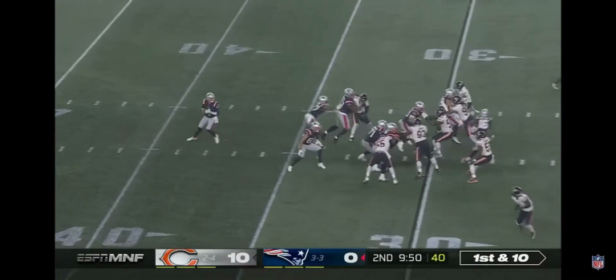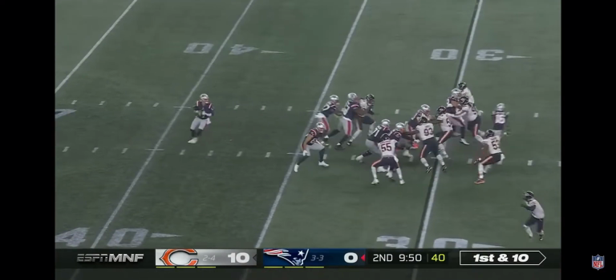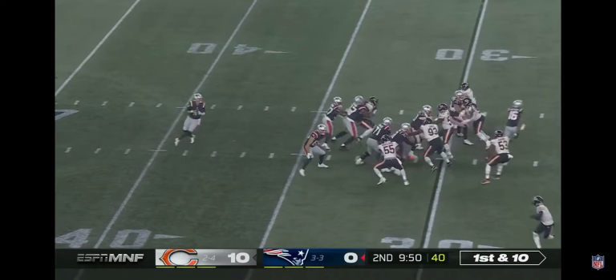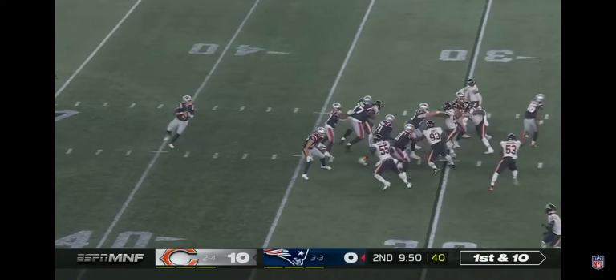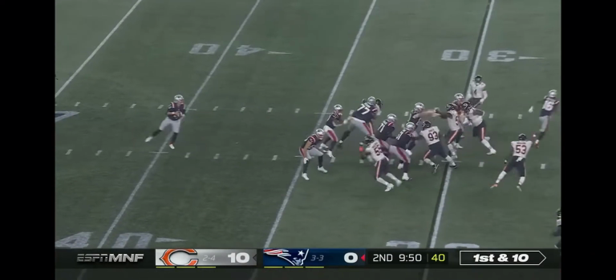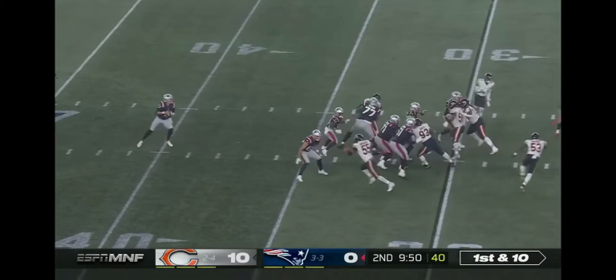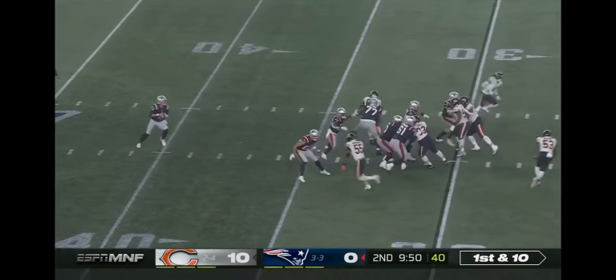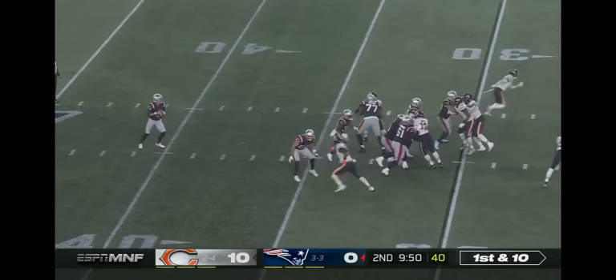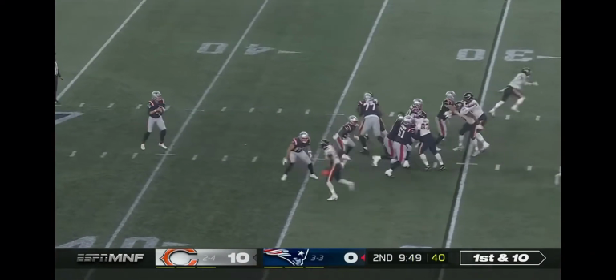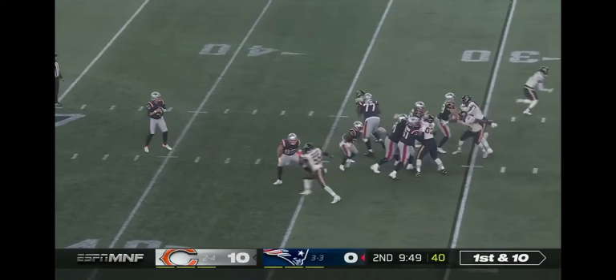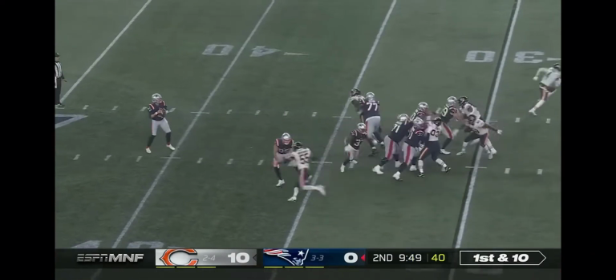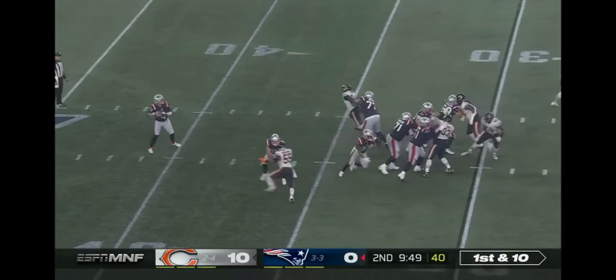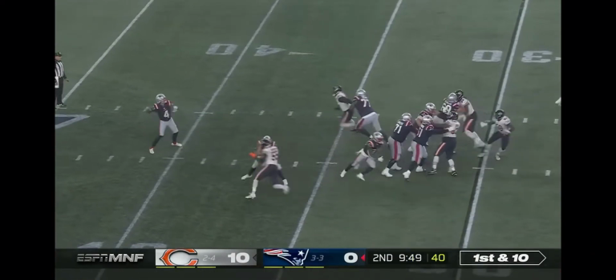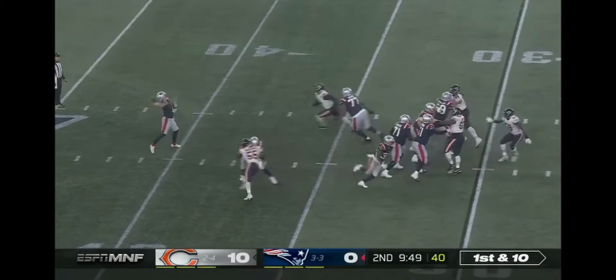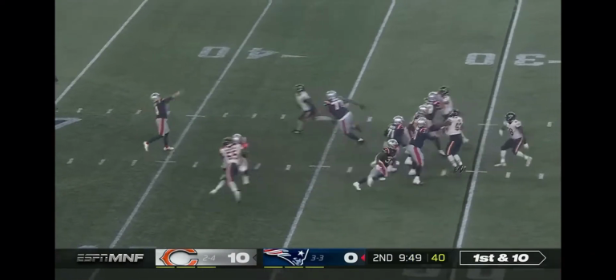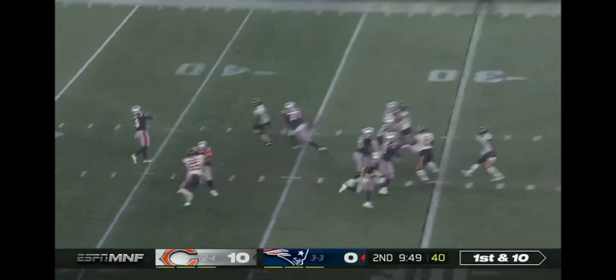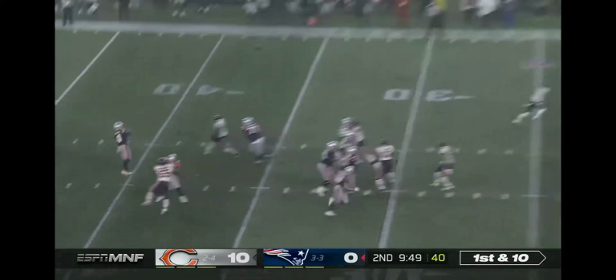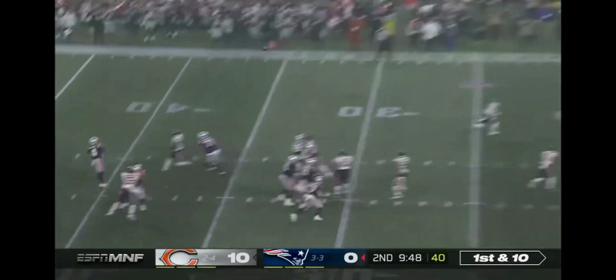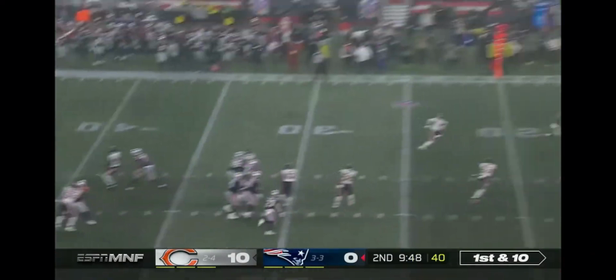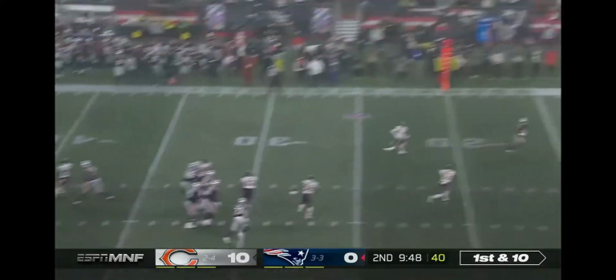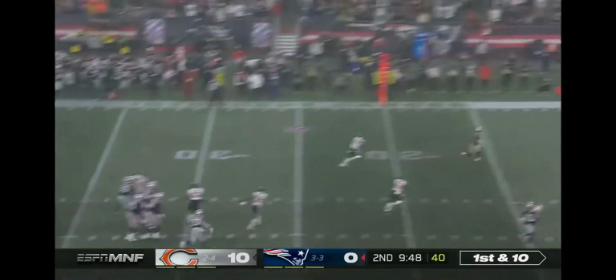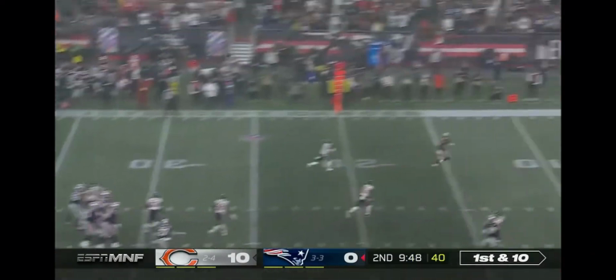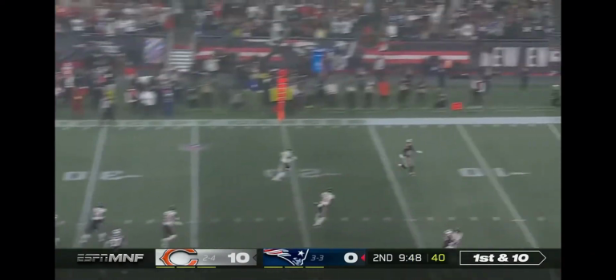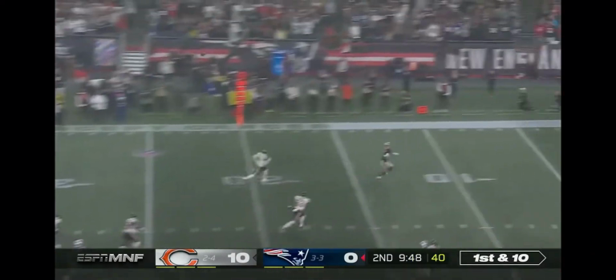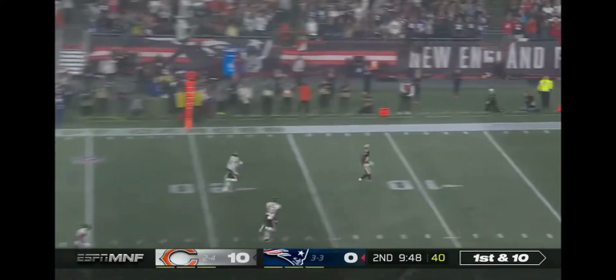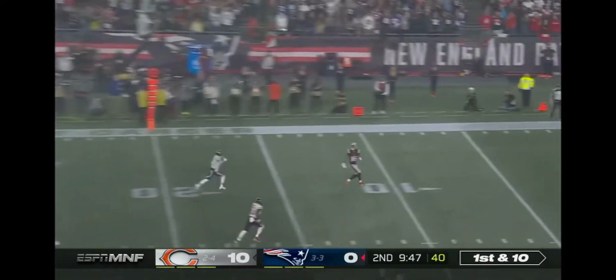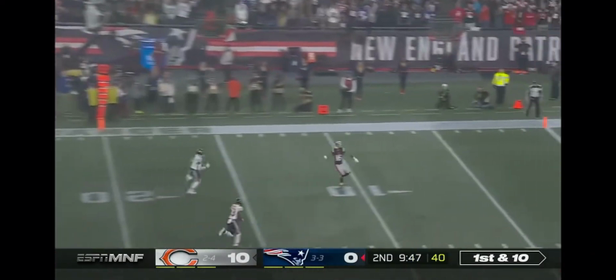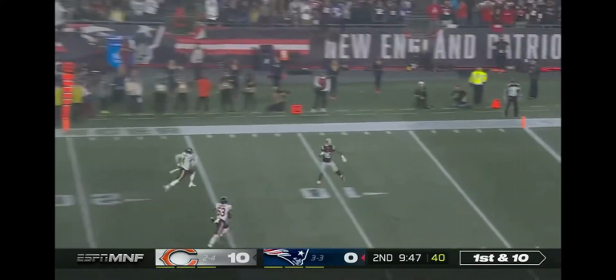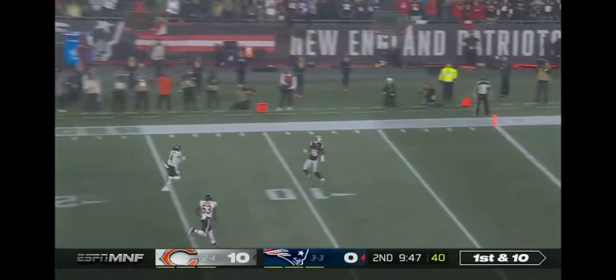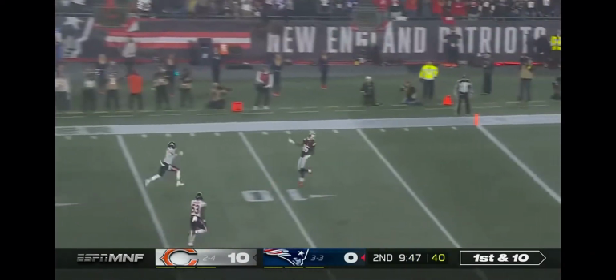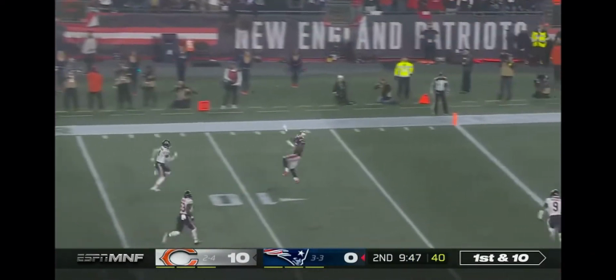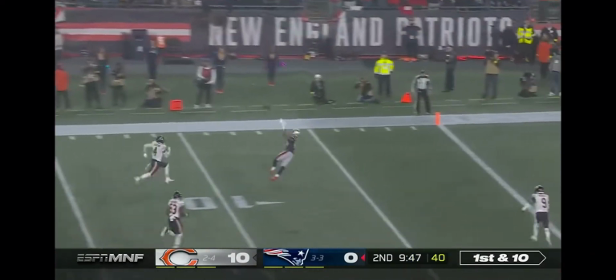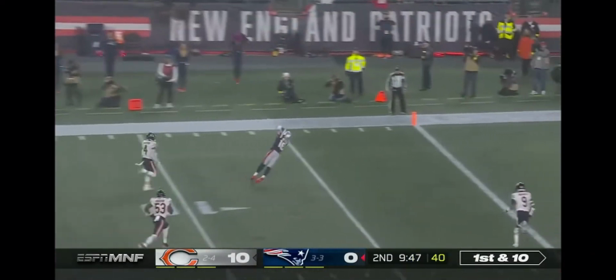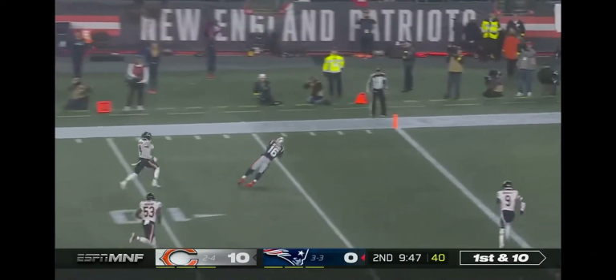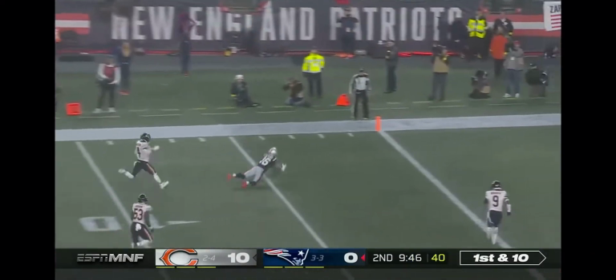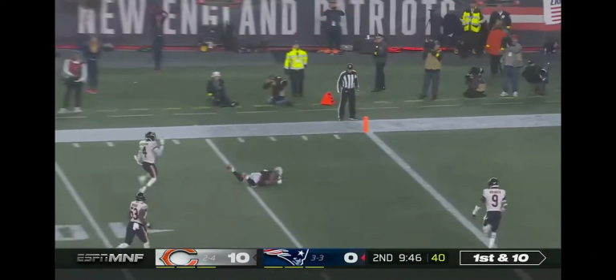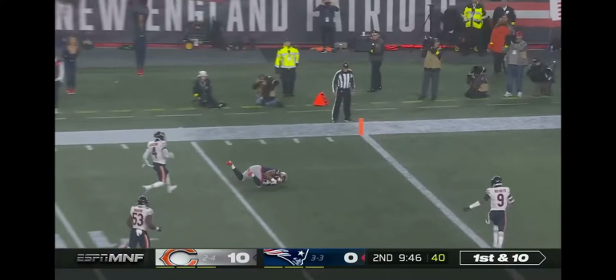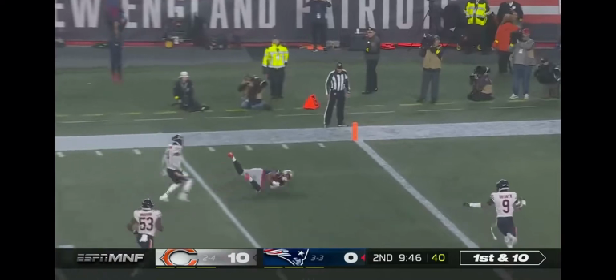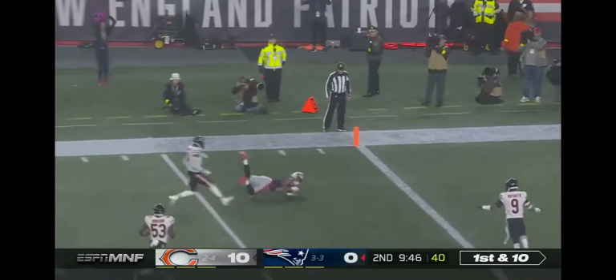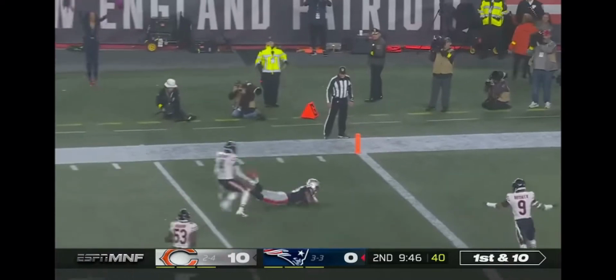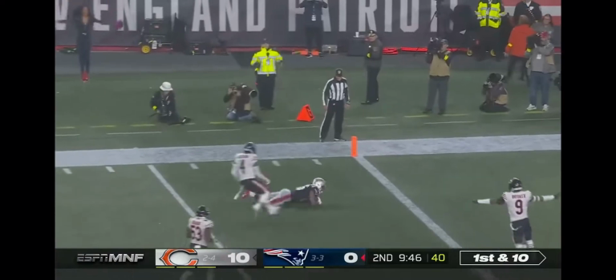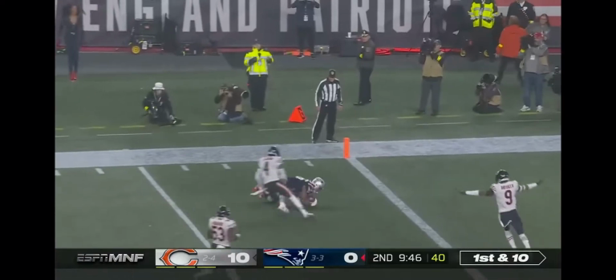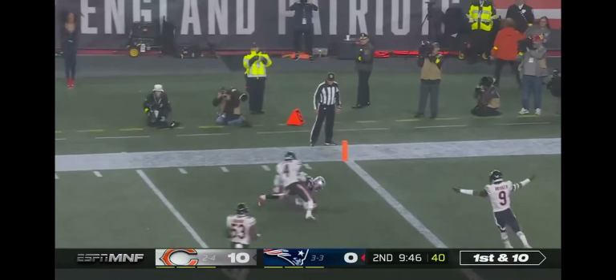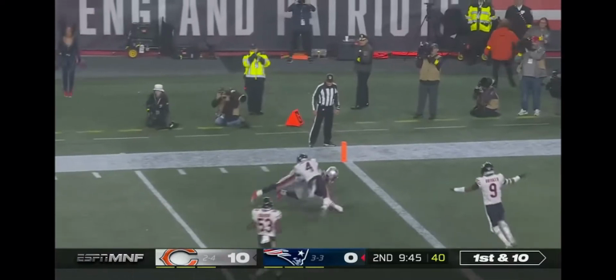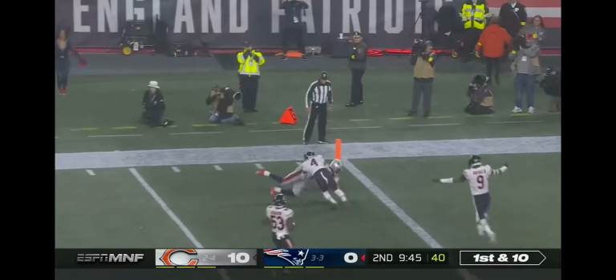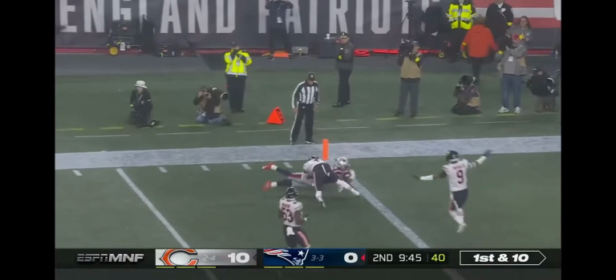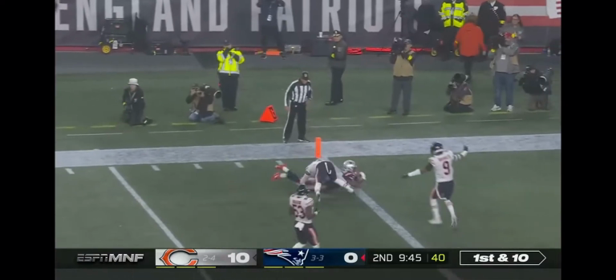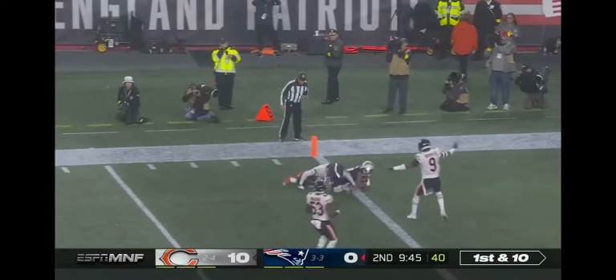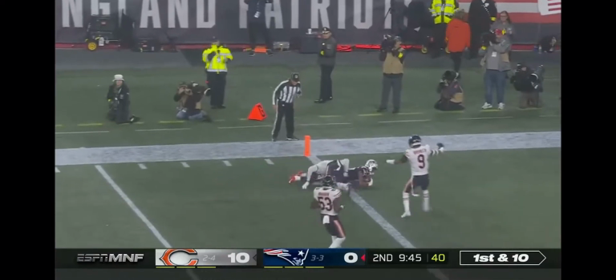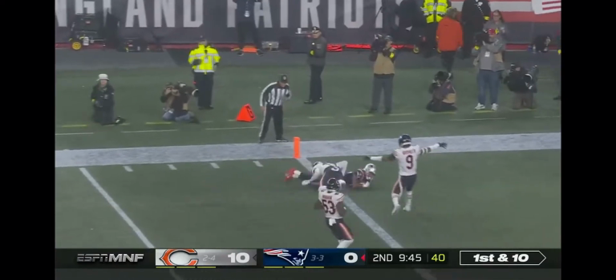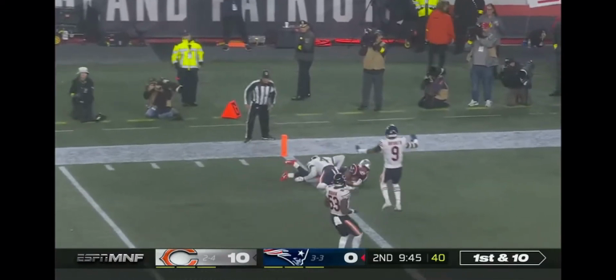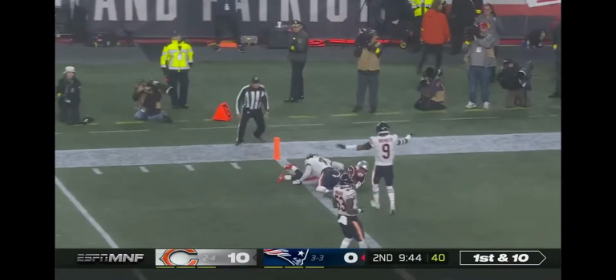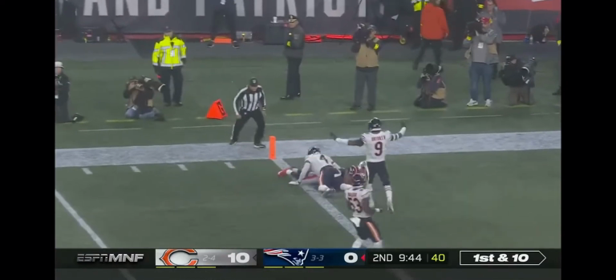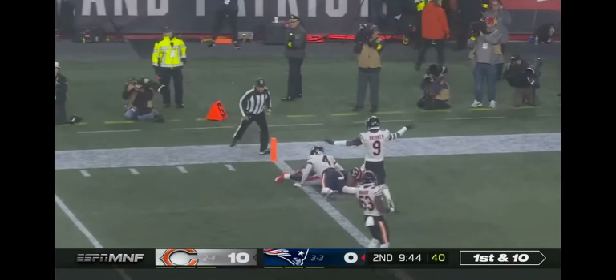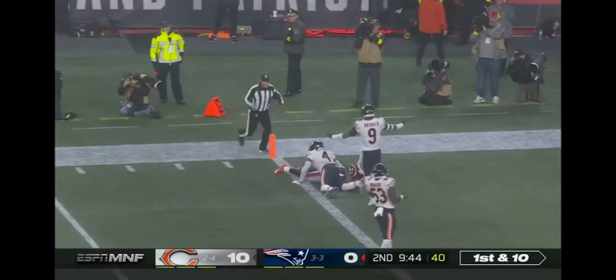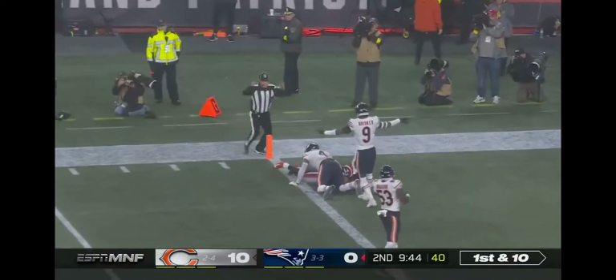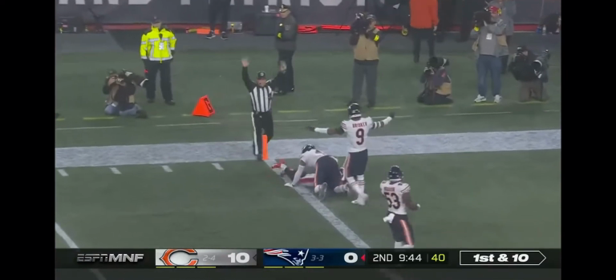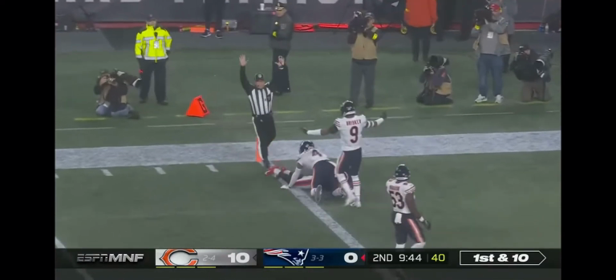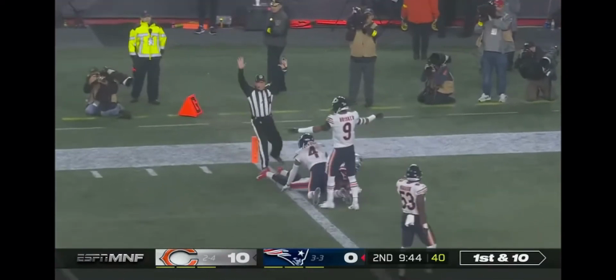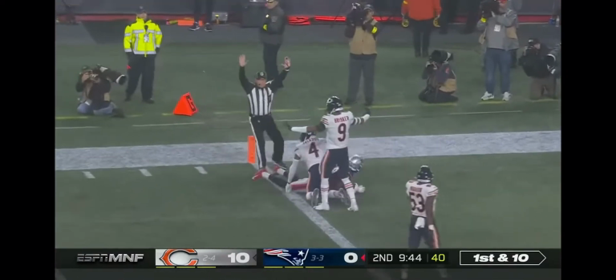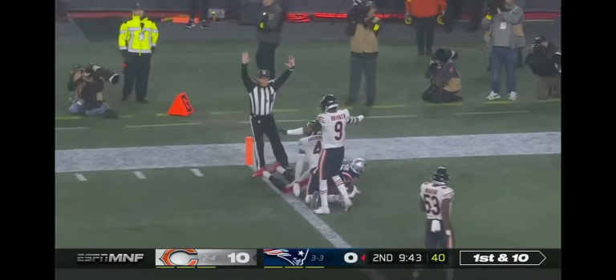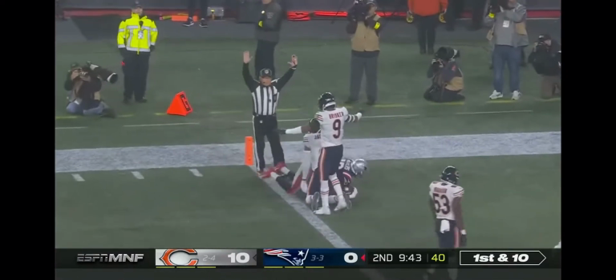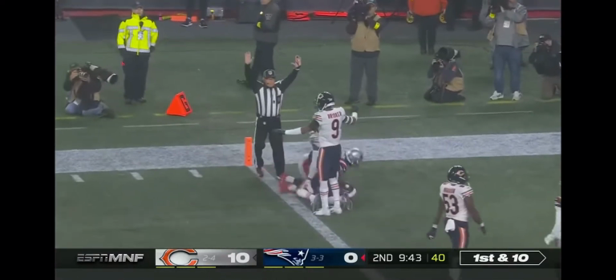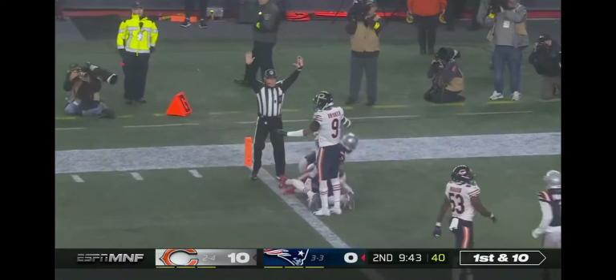Play action, throws it wide open — spinning grab by Myers, touchdown!